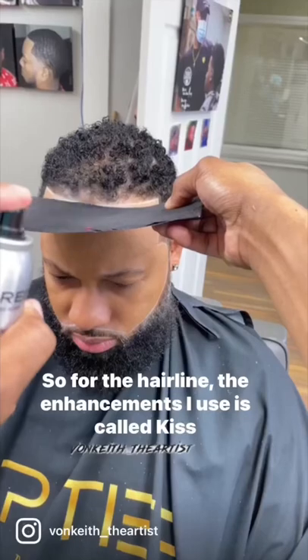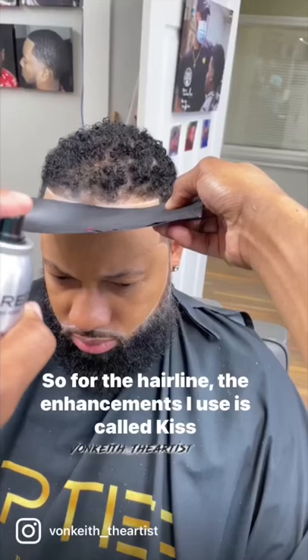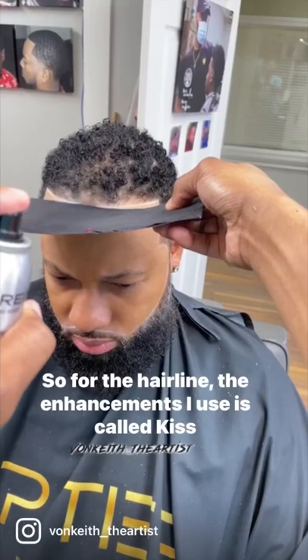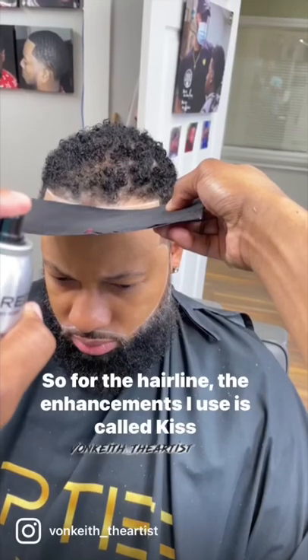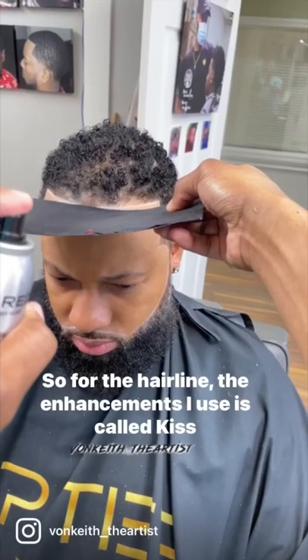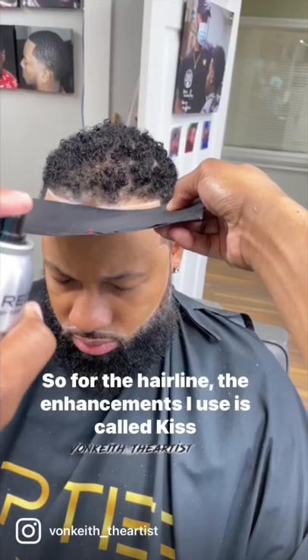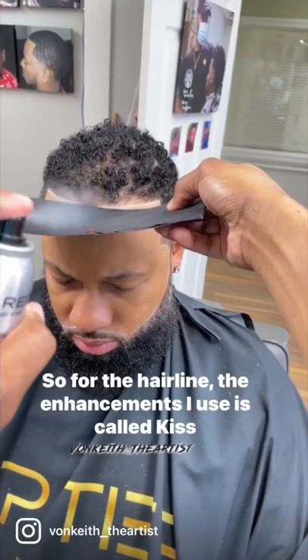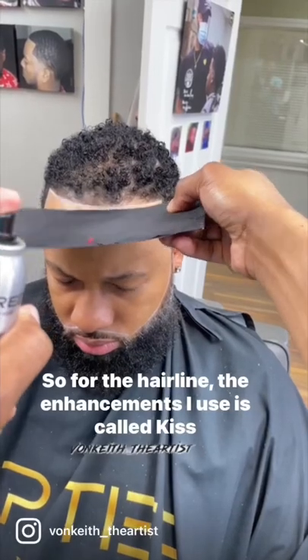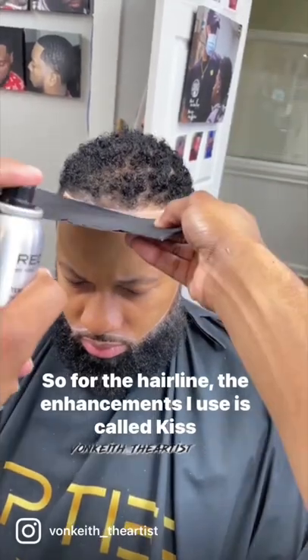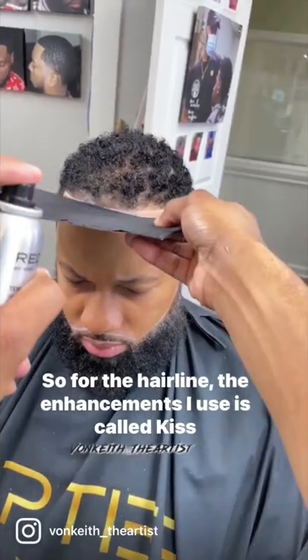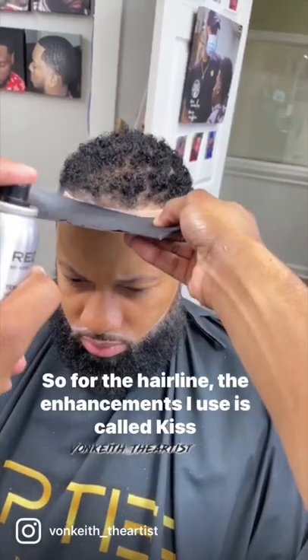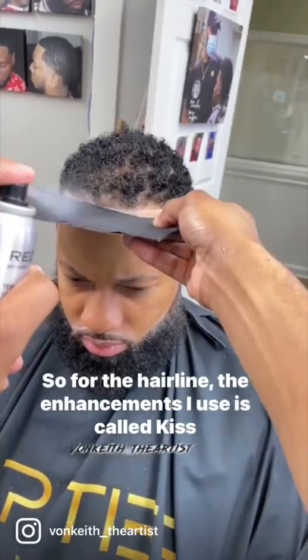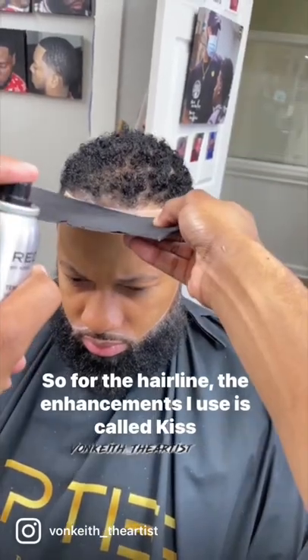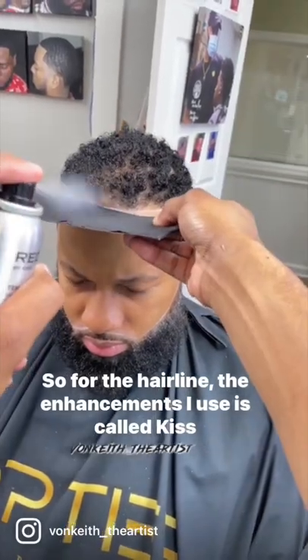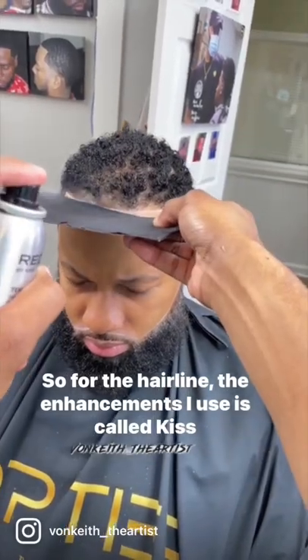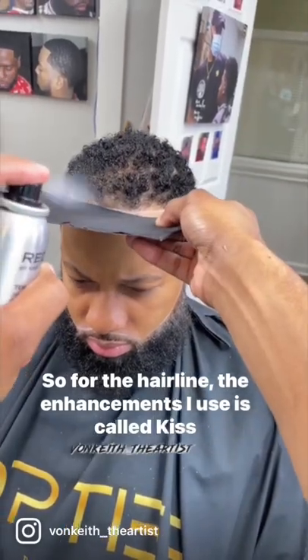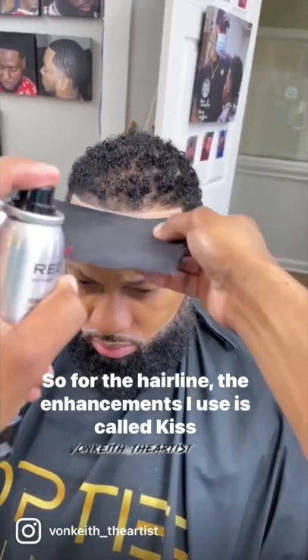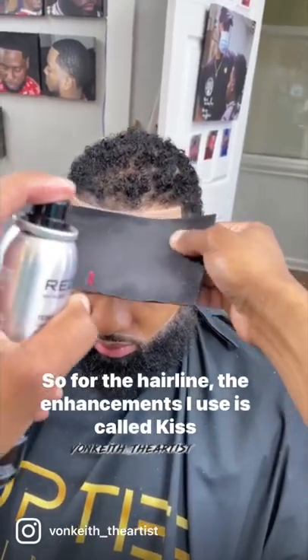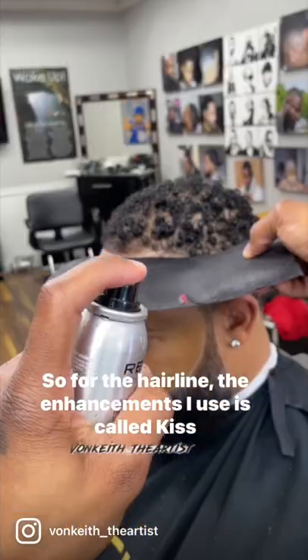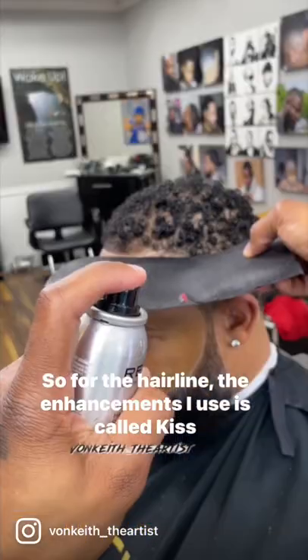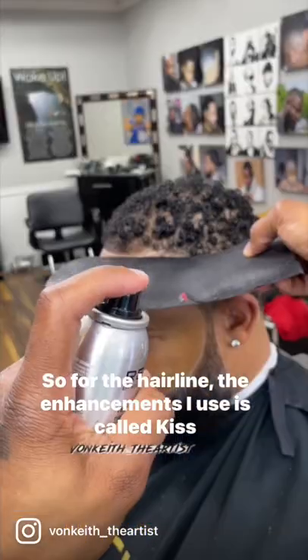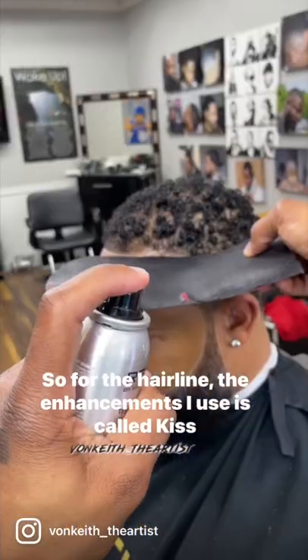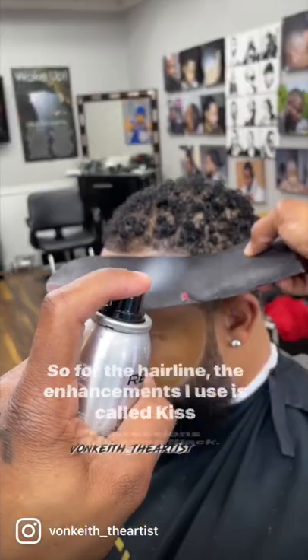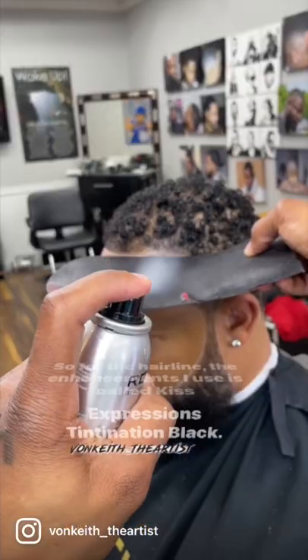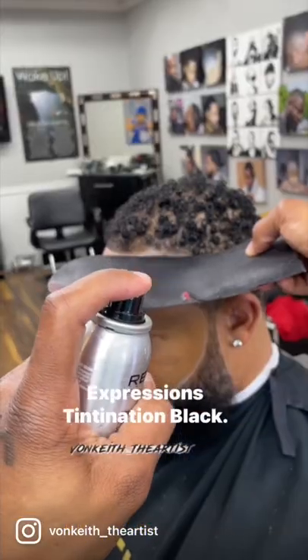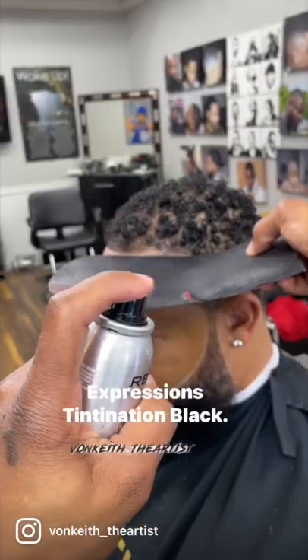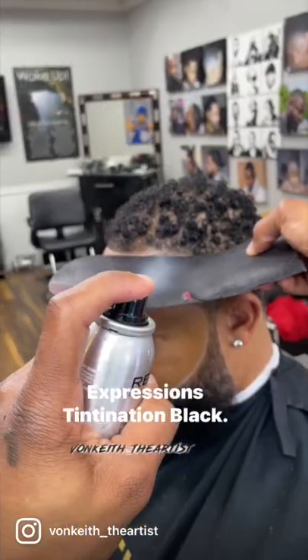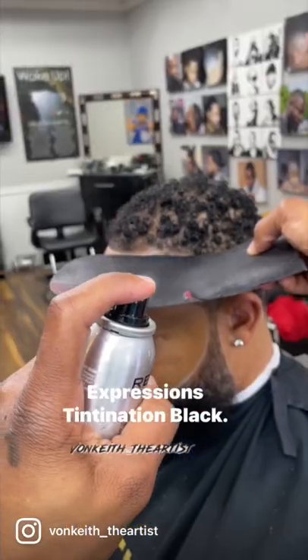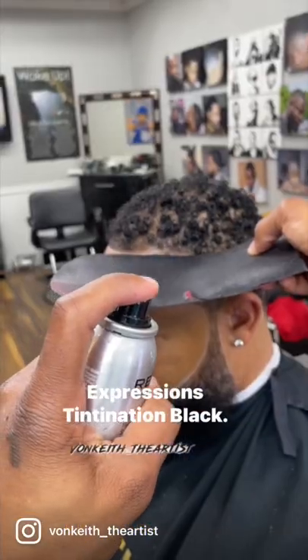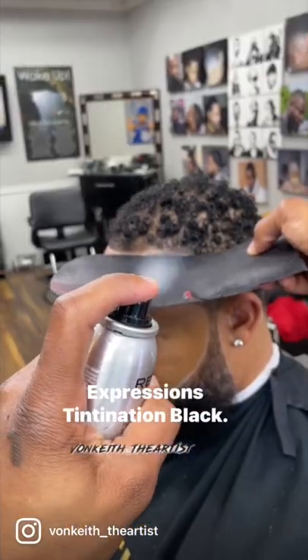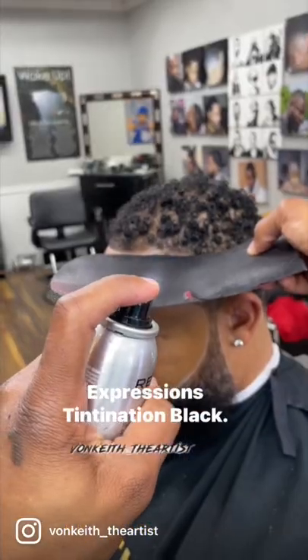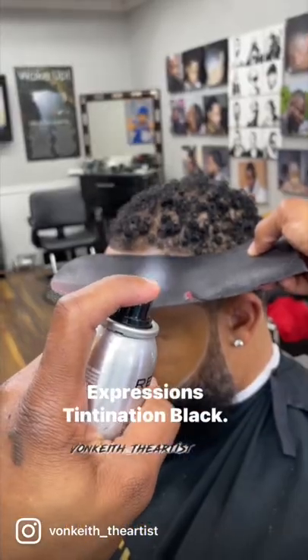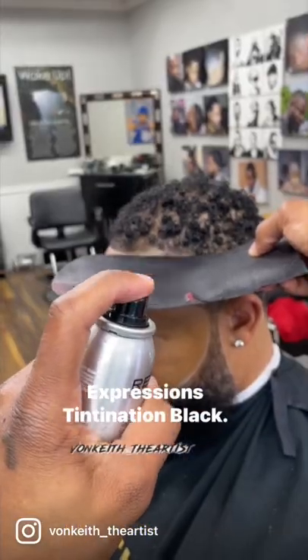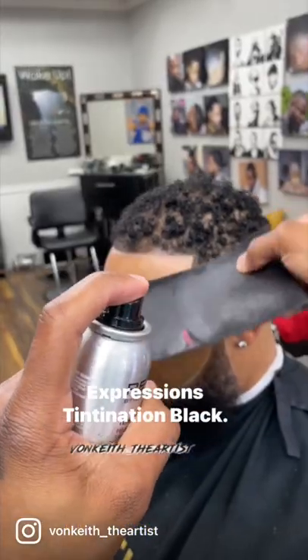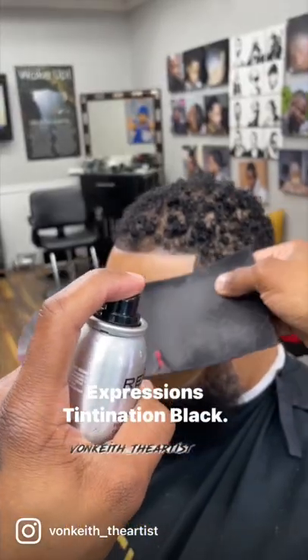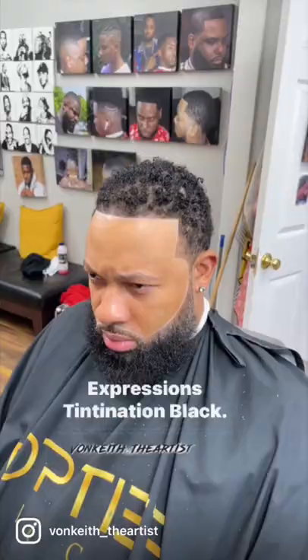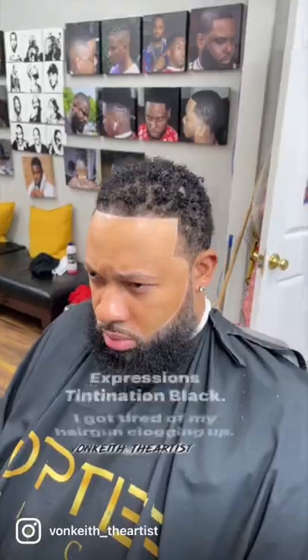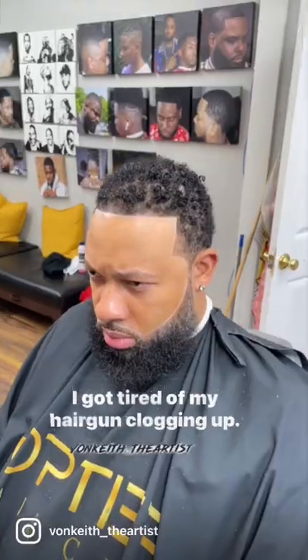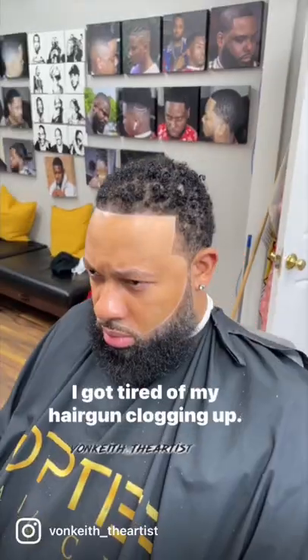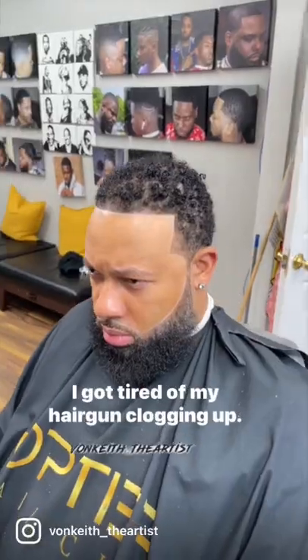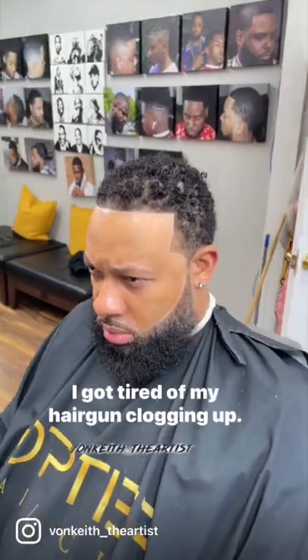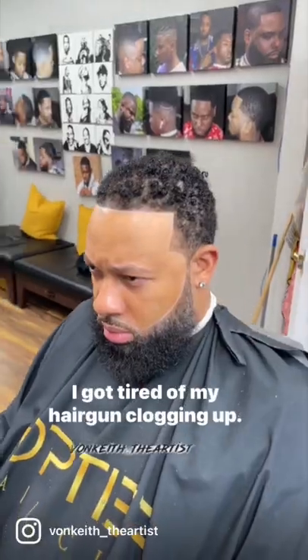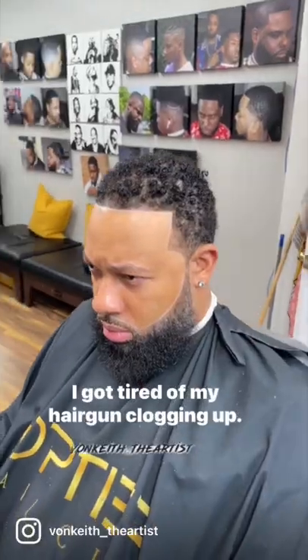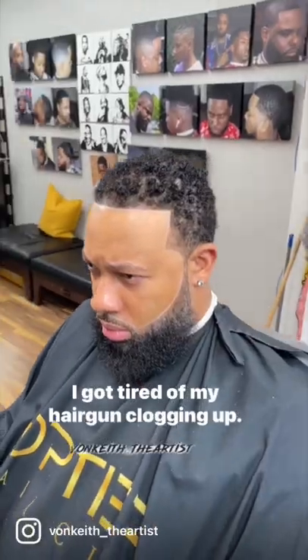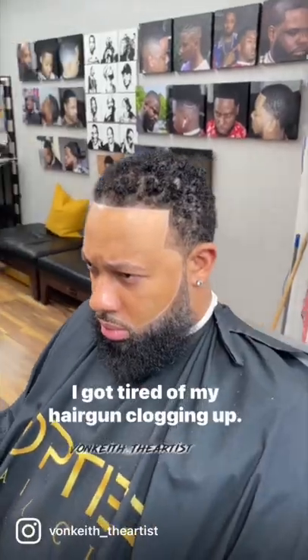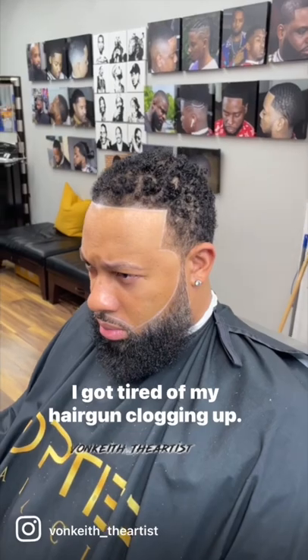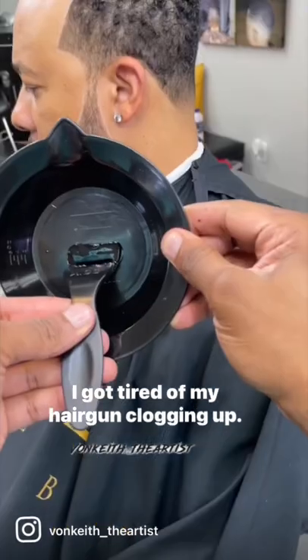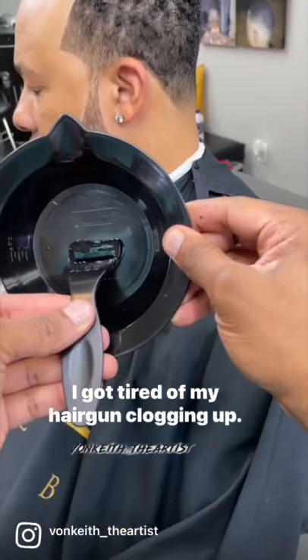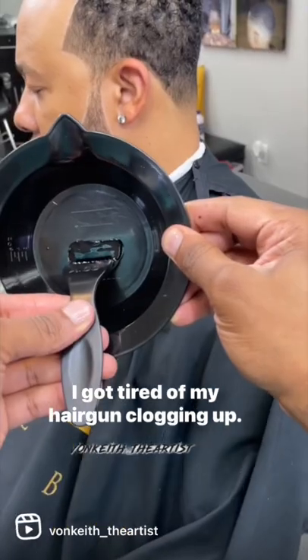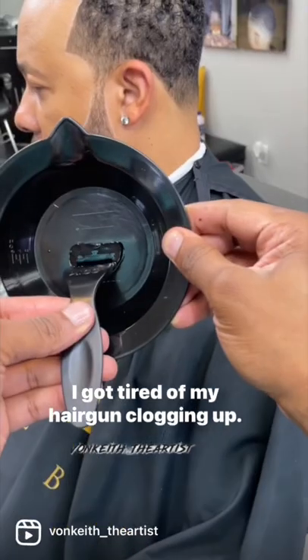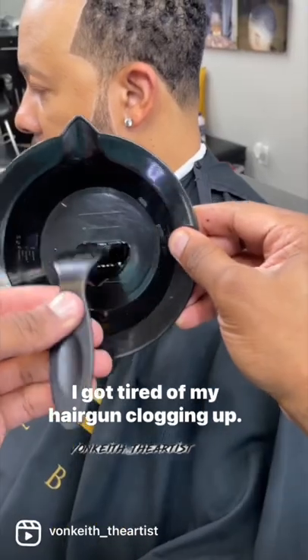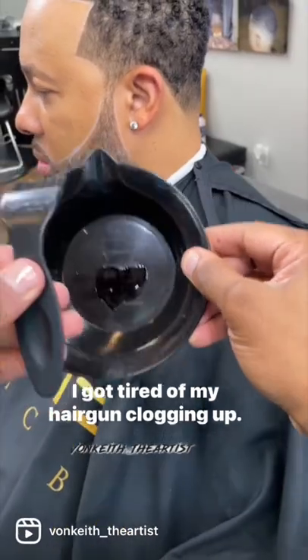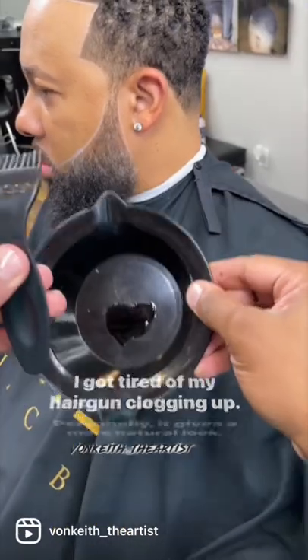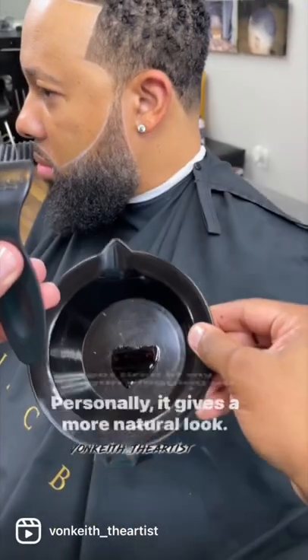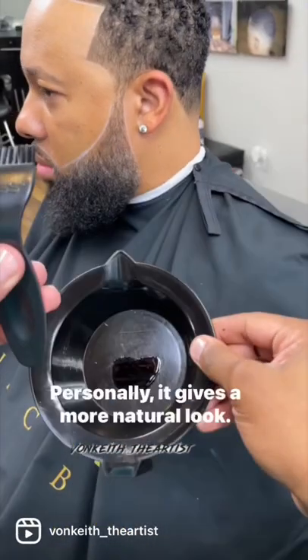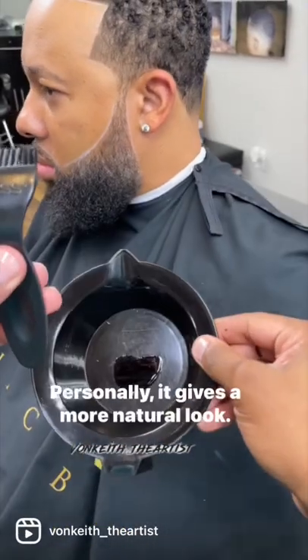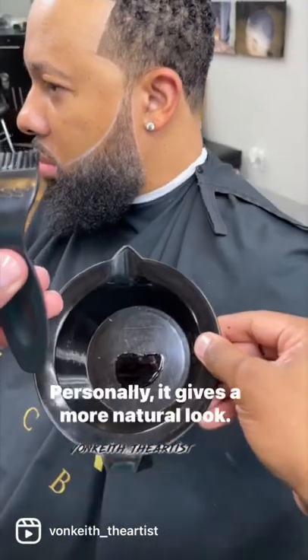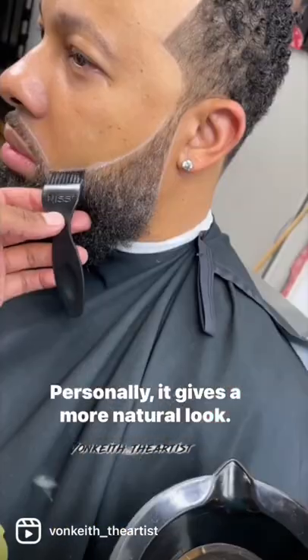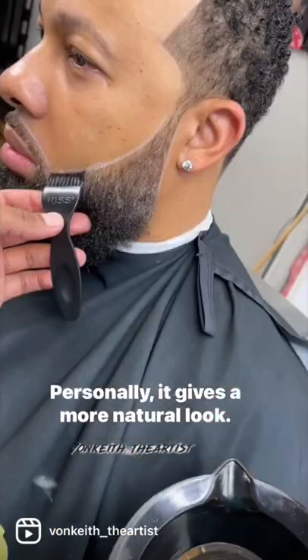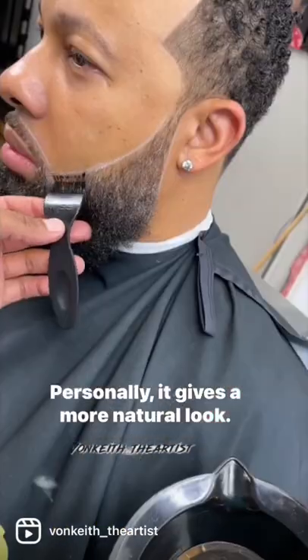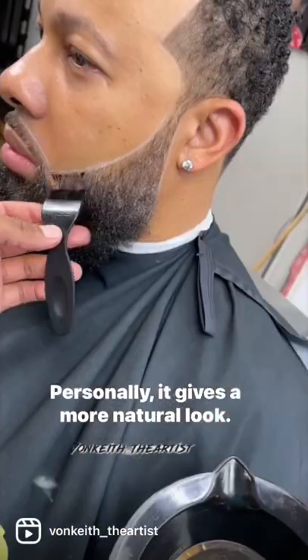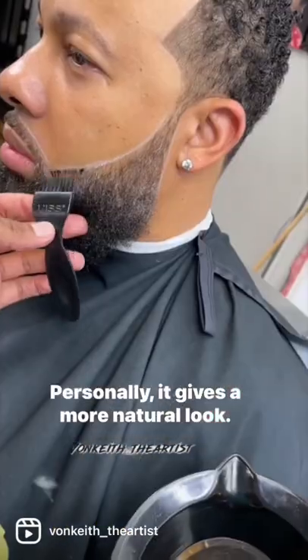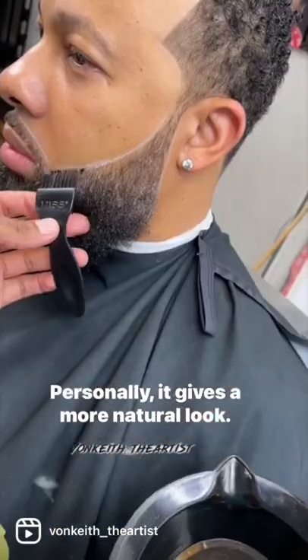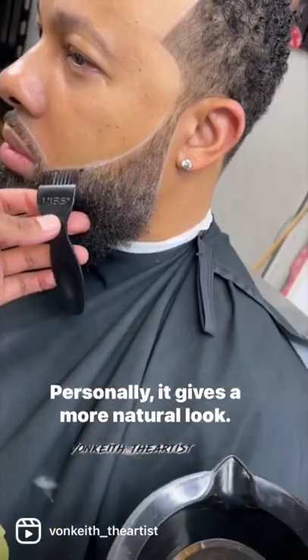For the hairline, the enhancement I use is called Kiss Expressions Tentination Black. I got tired of my hair clogging up — personally, it gives a more natural look.